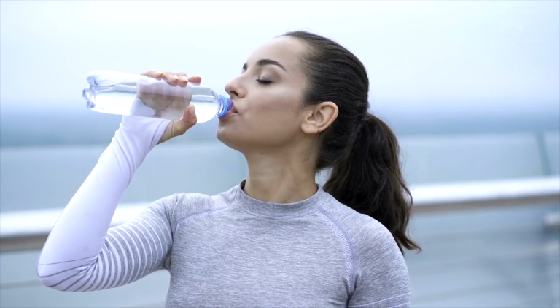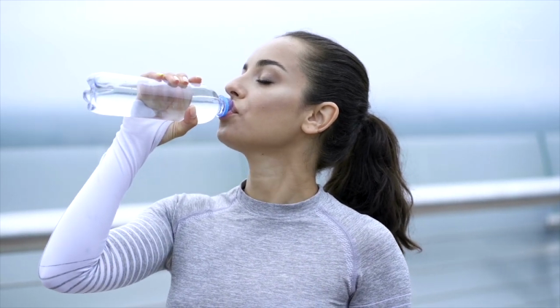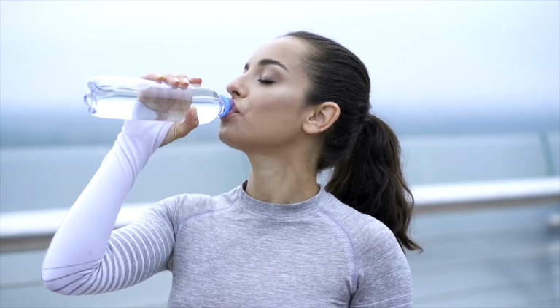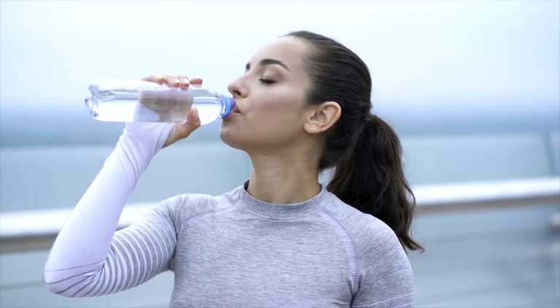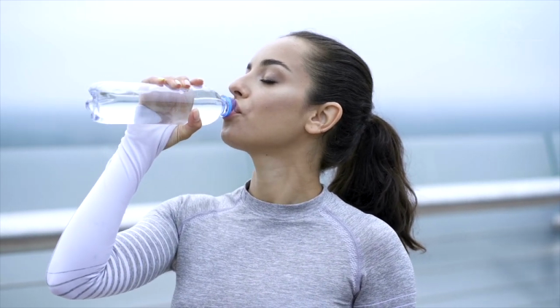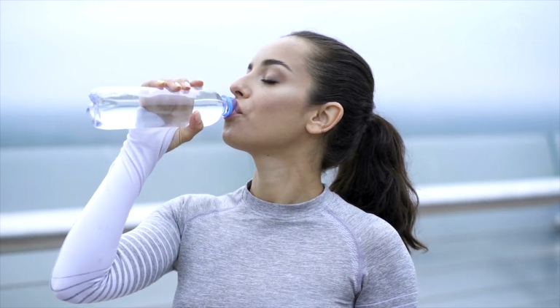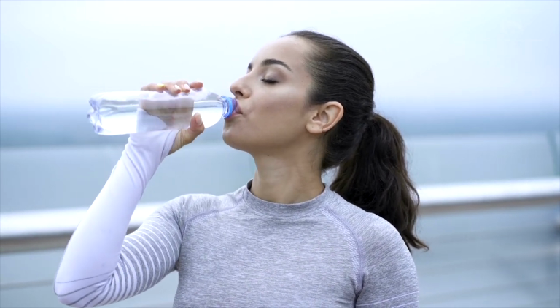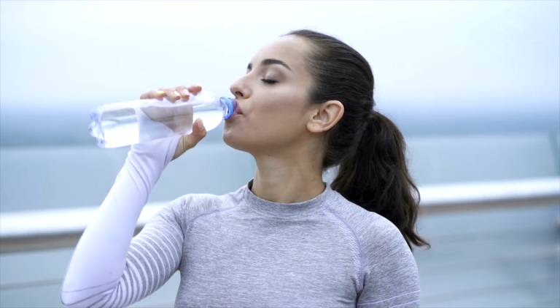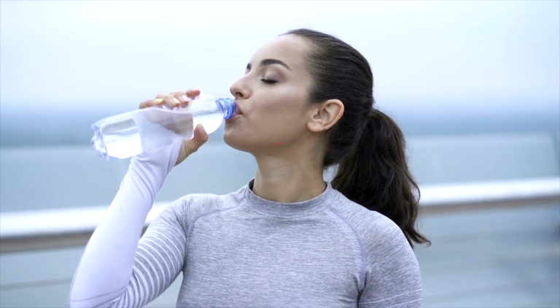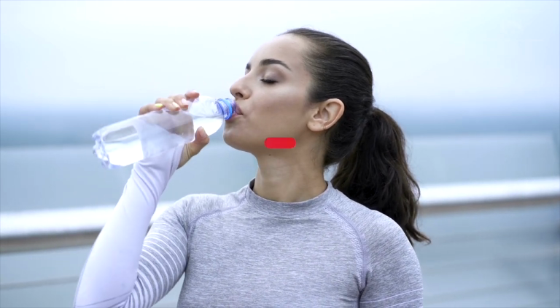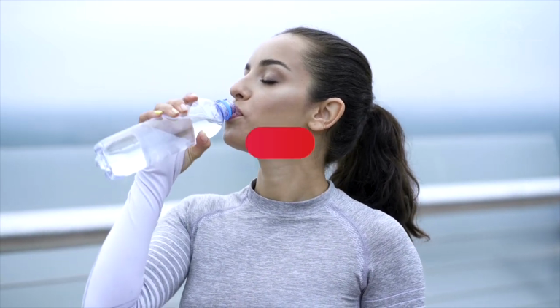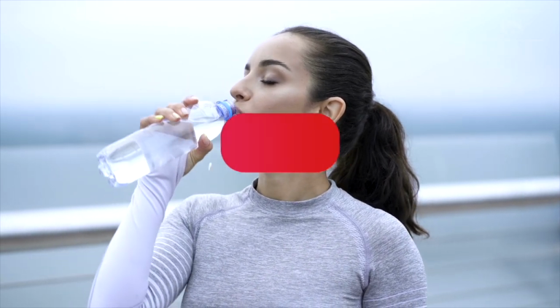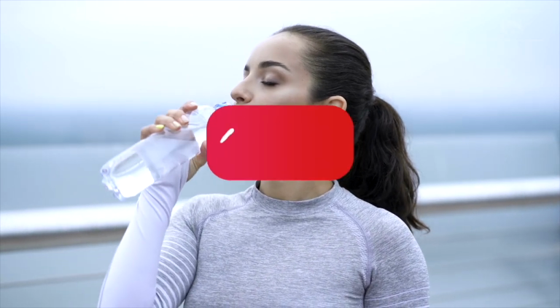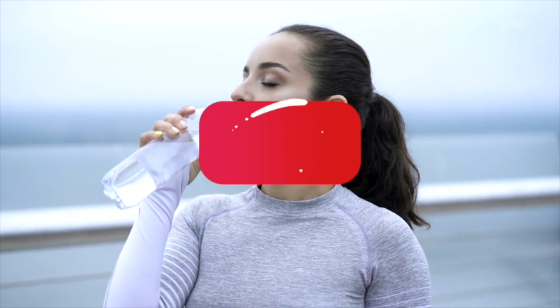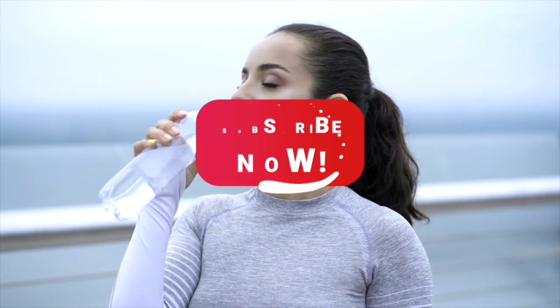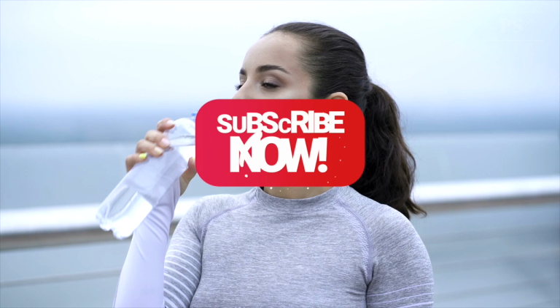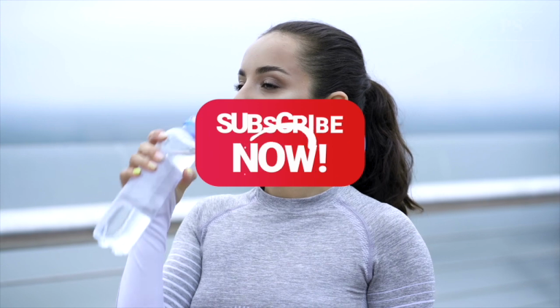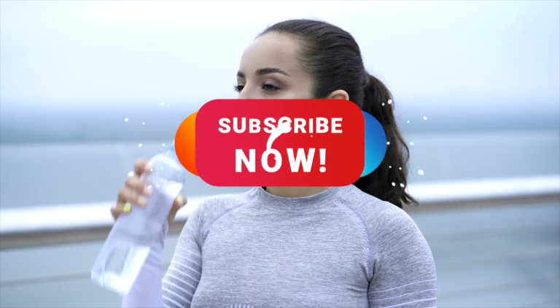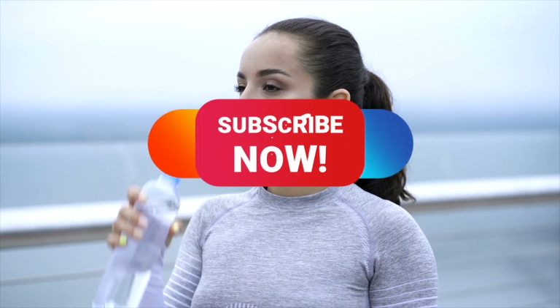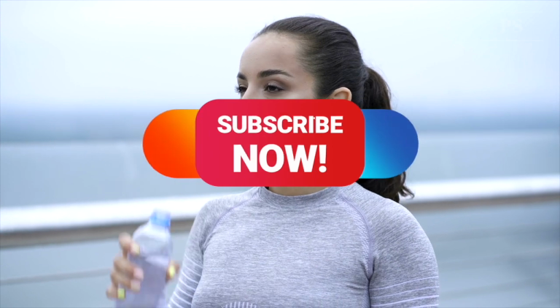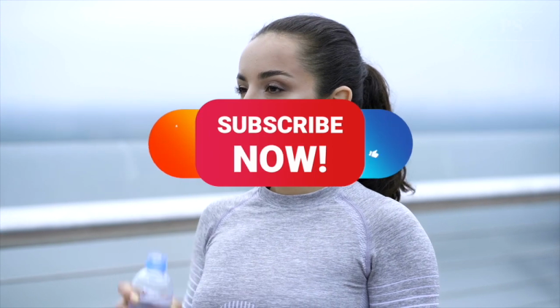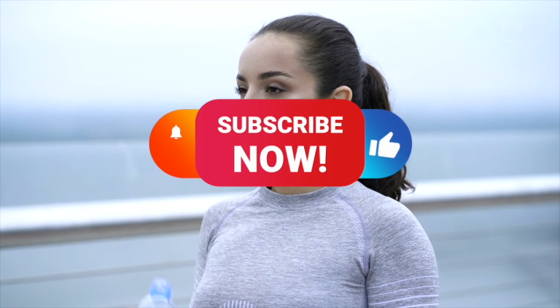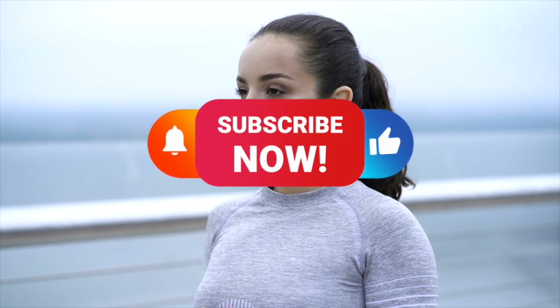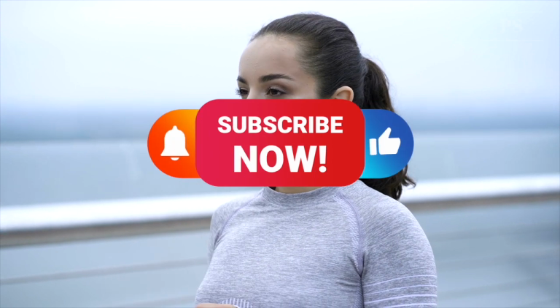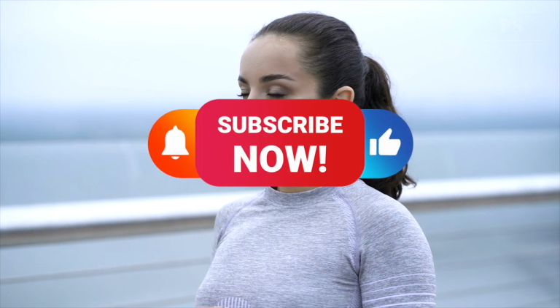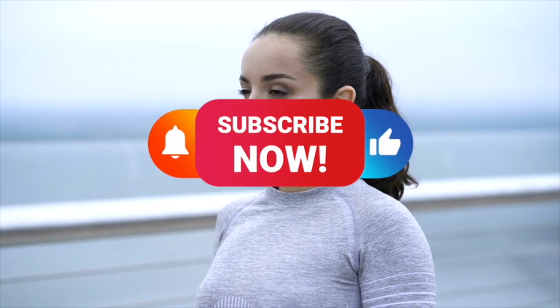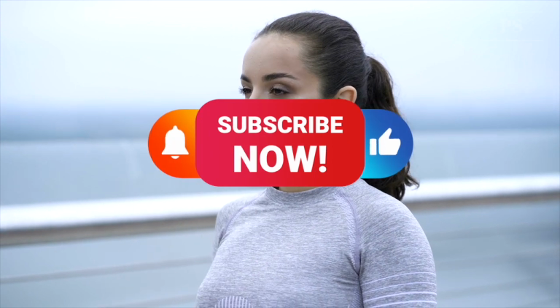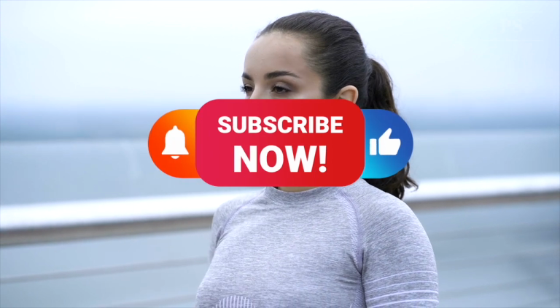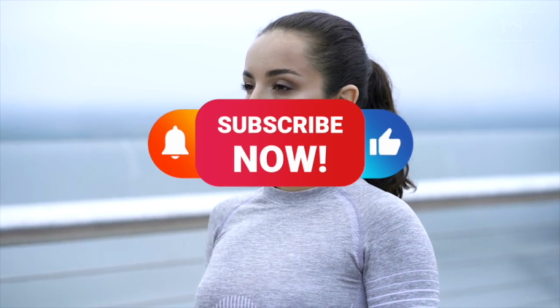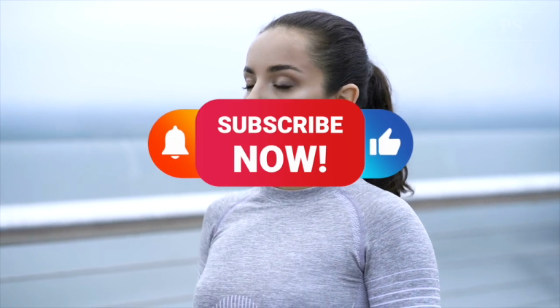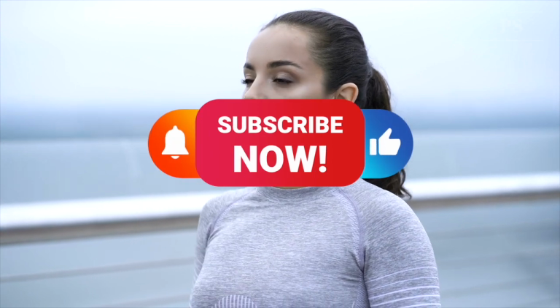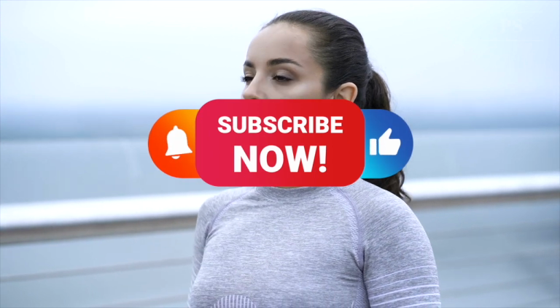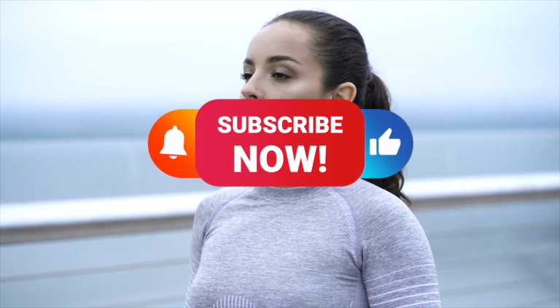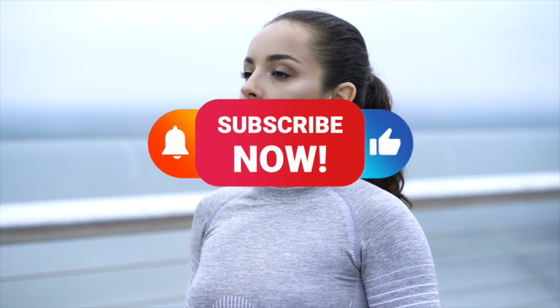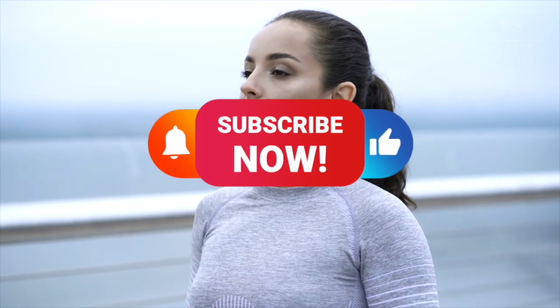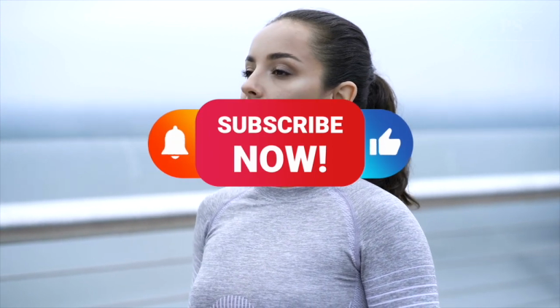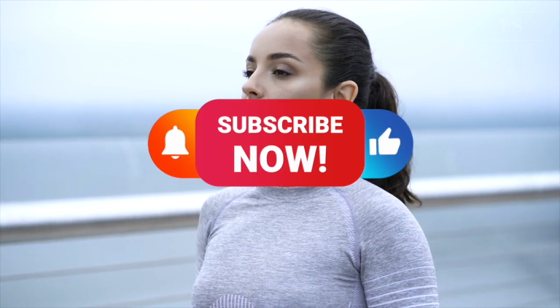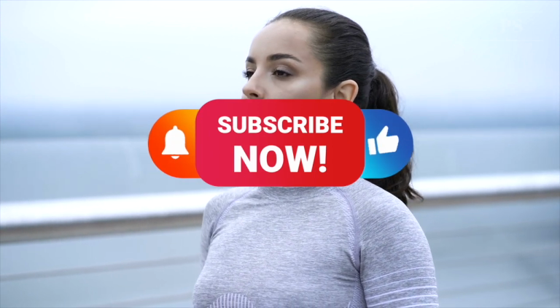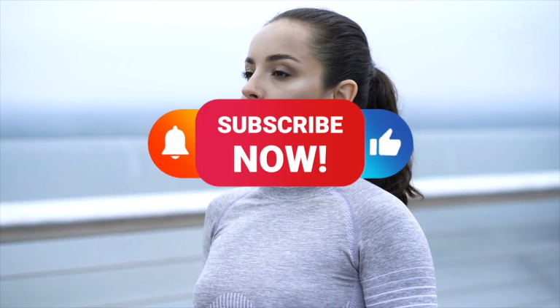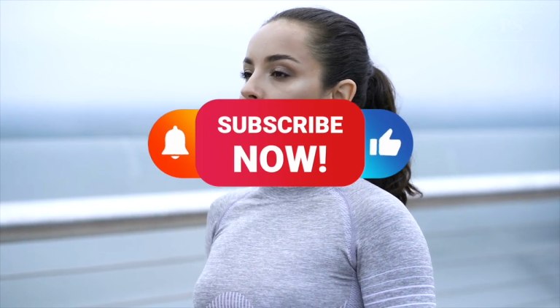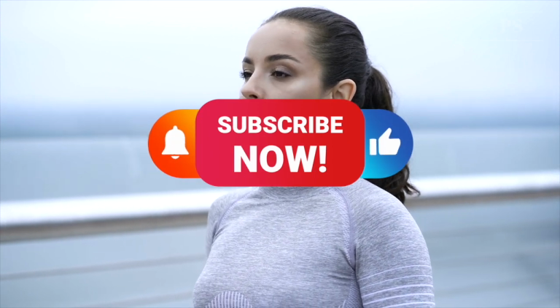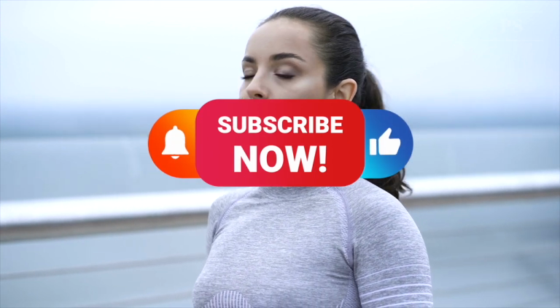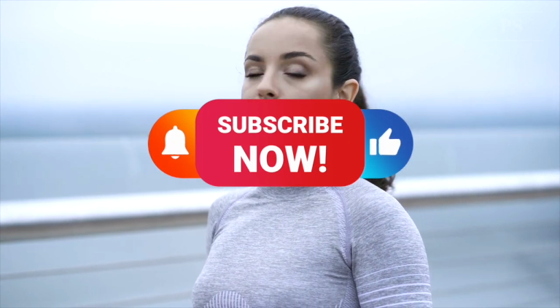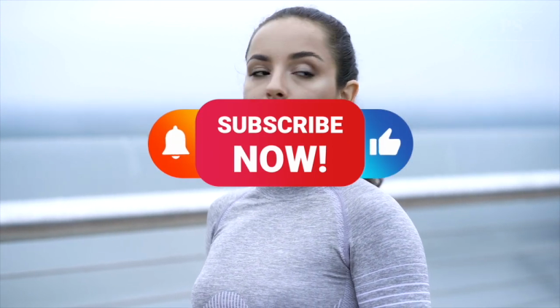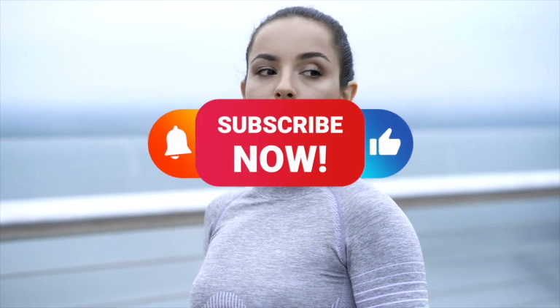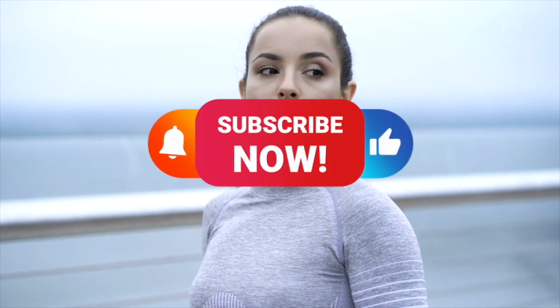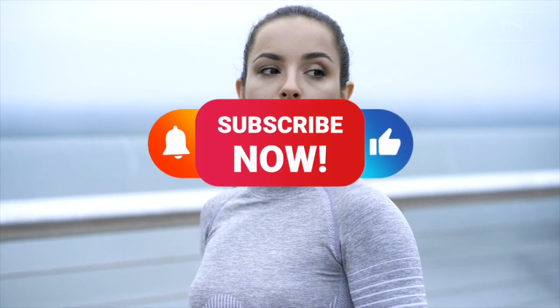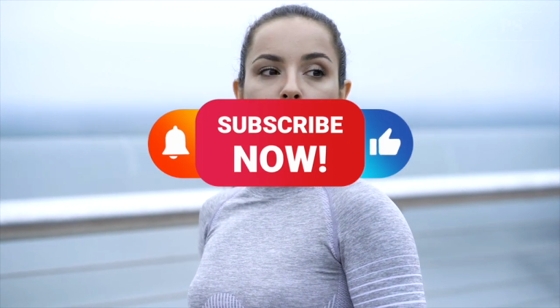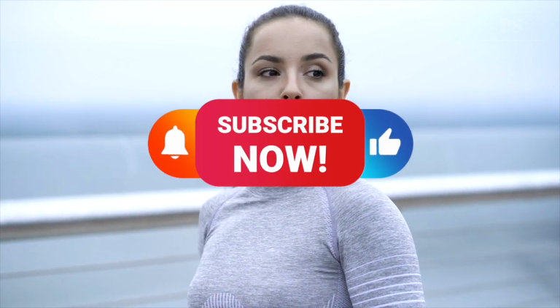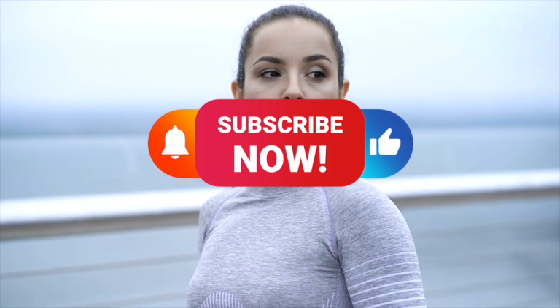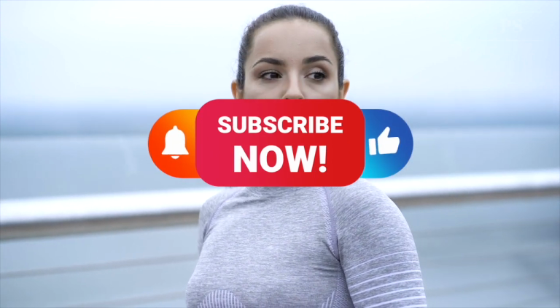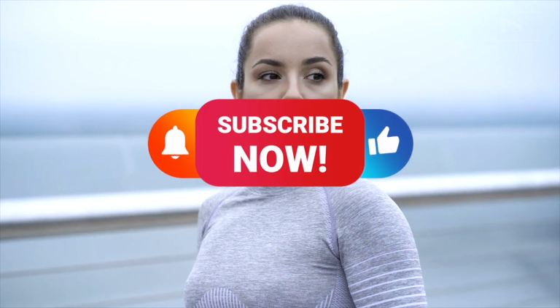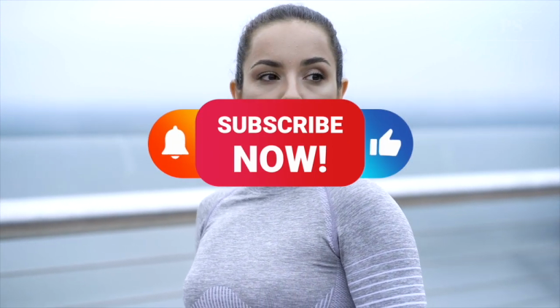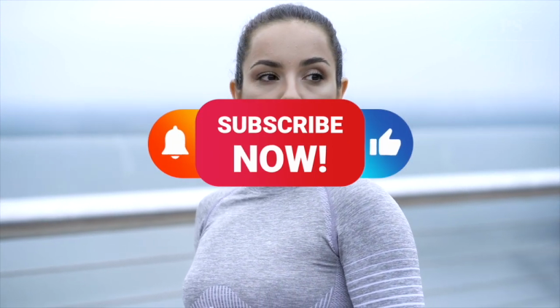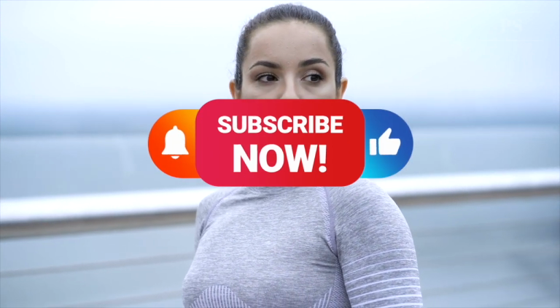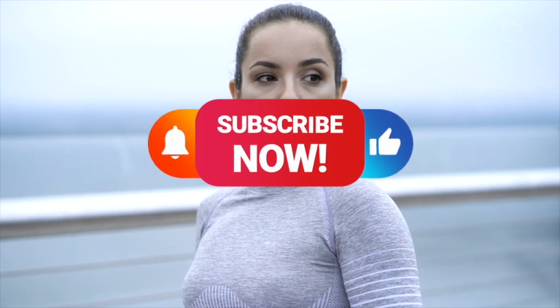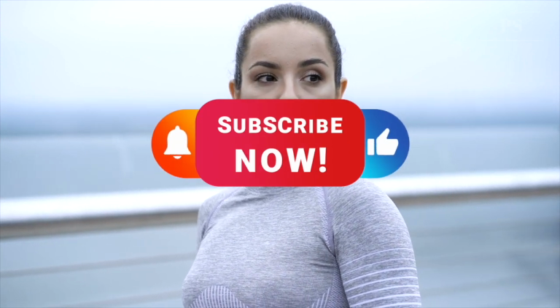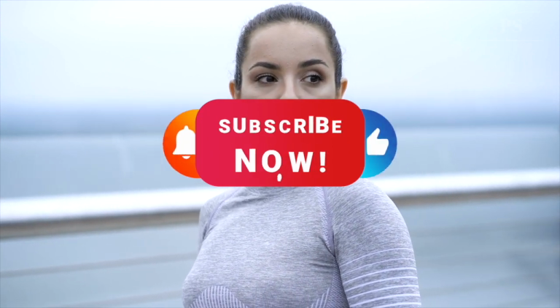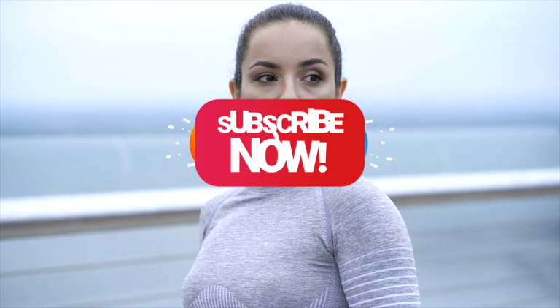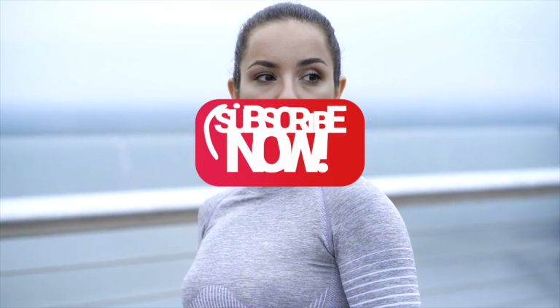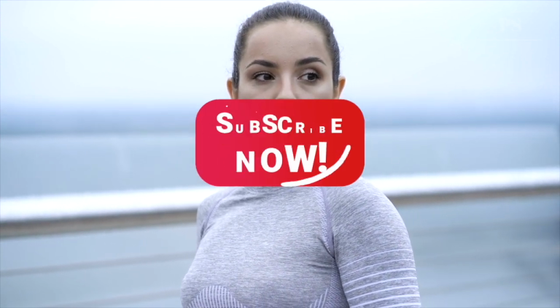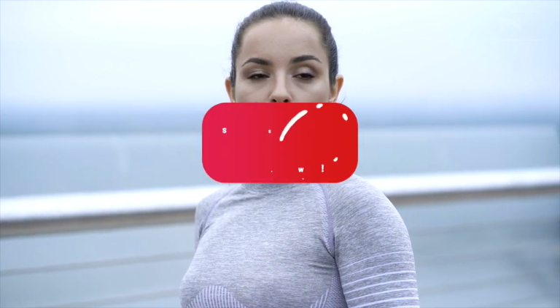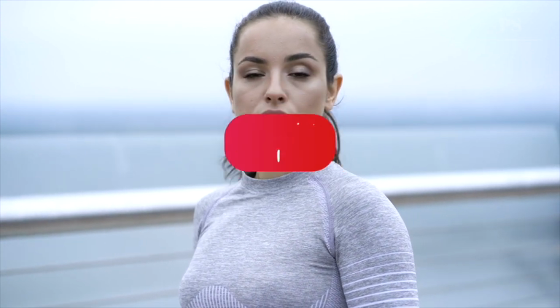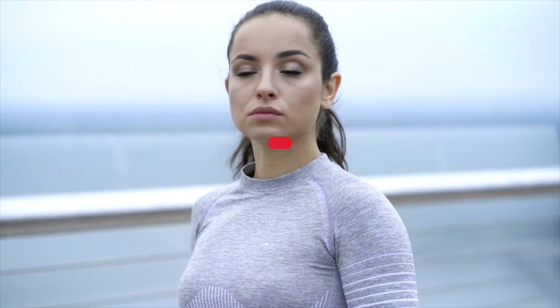But before we do, remember to subscribe so you don't miss out on future videos on frugal living and saving money.